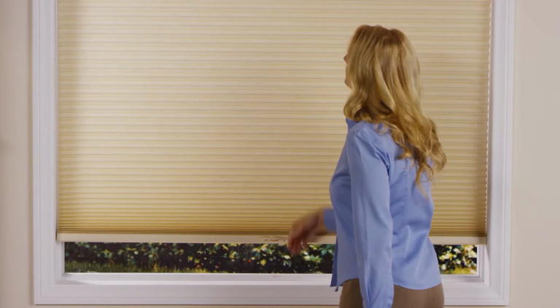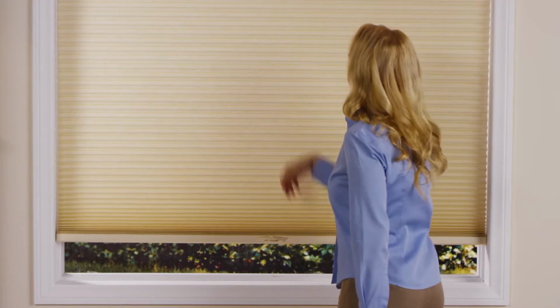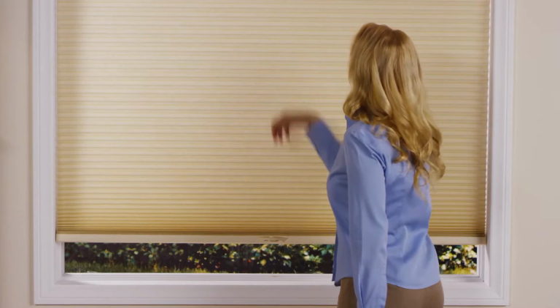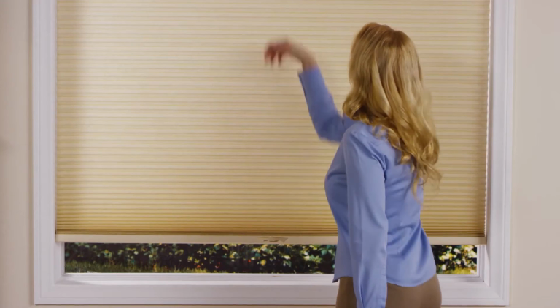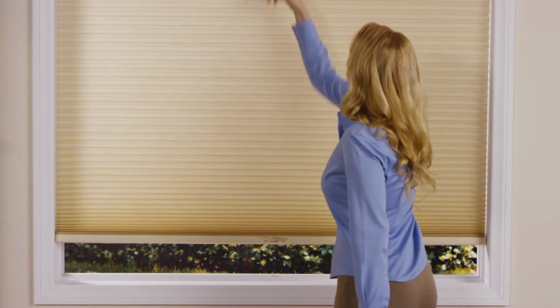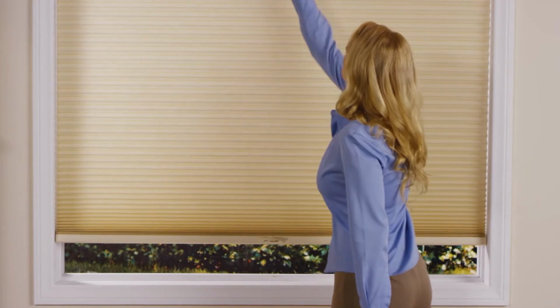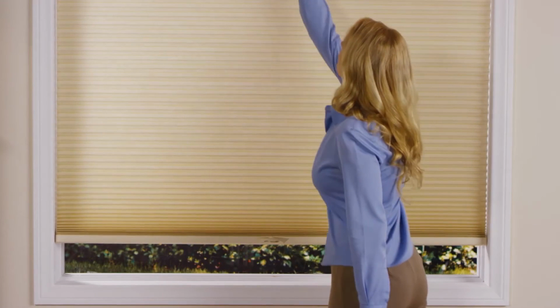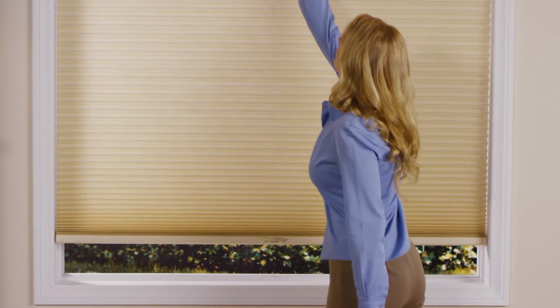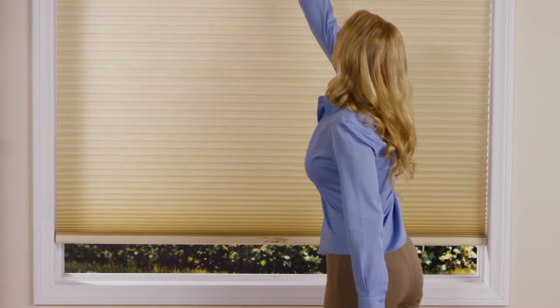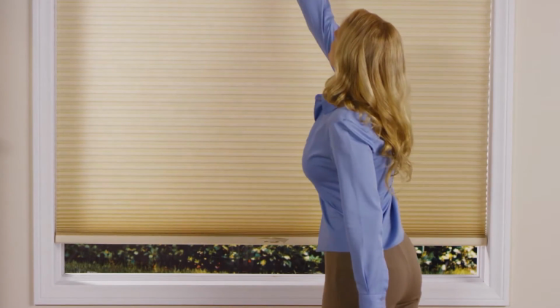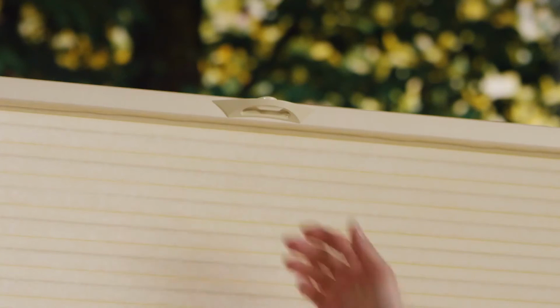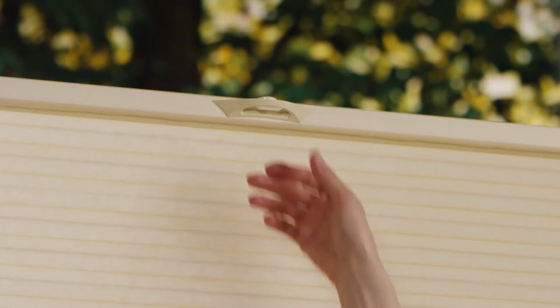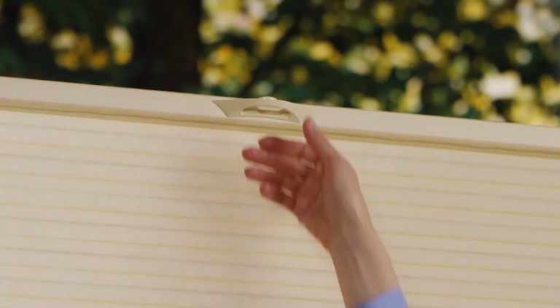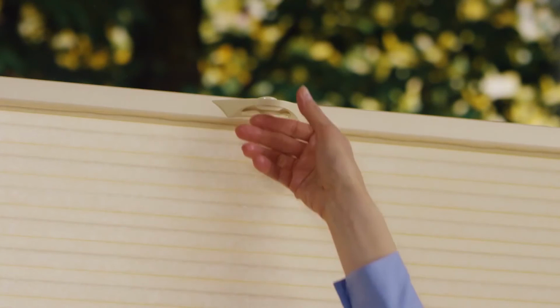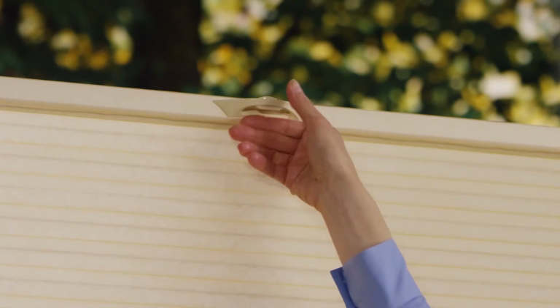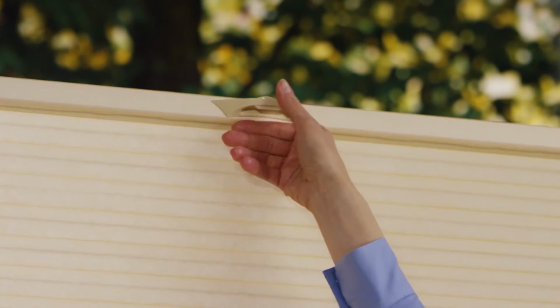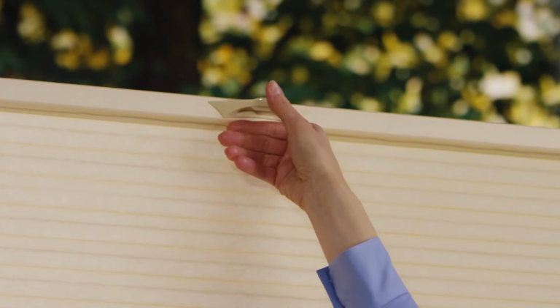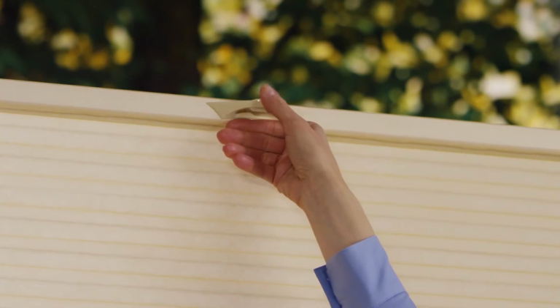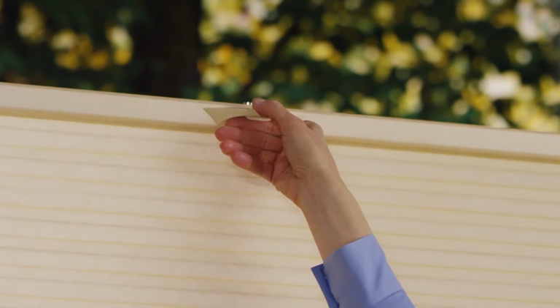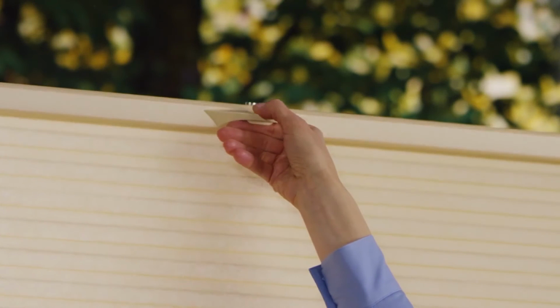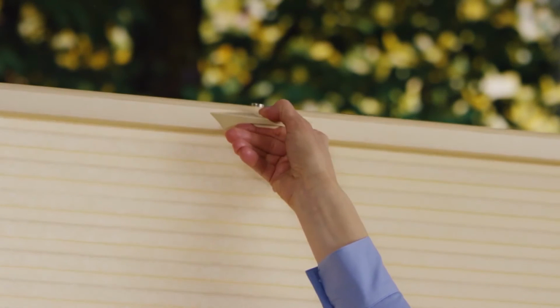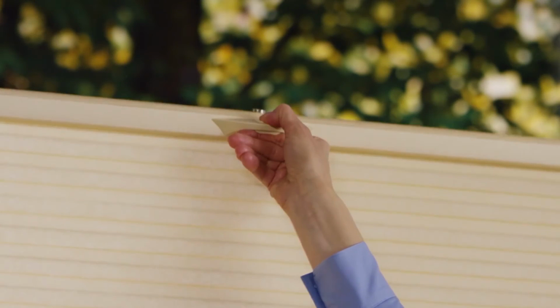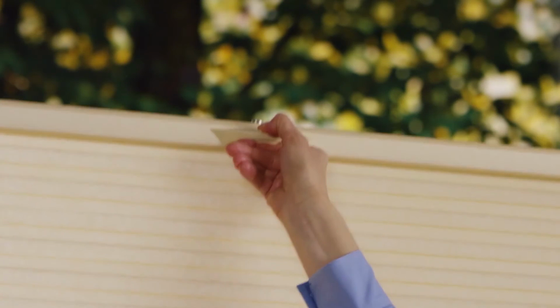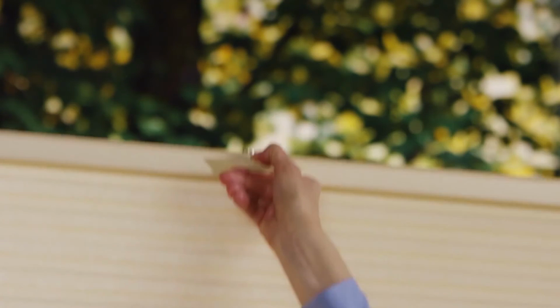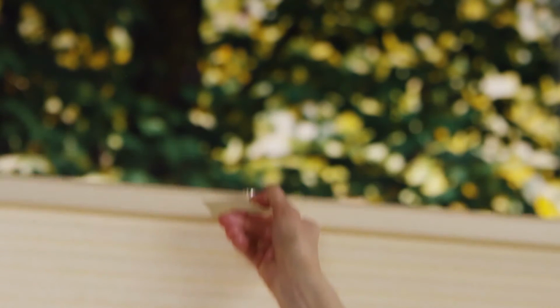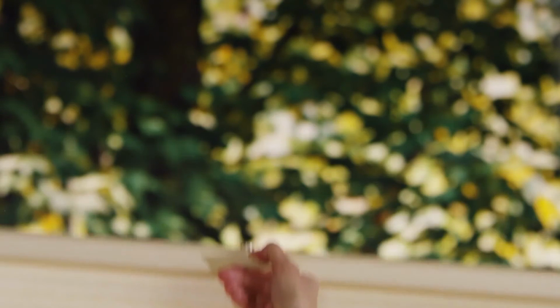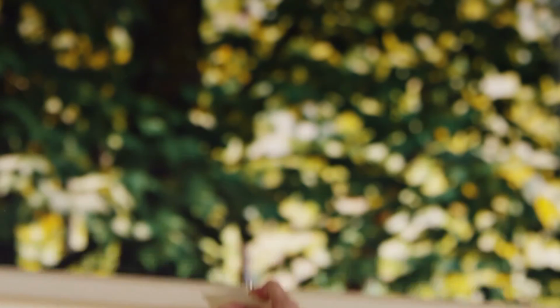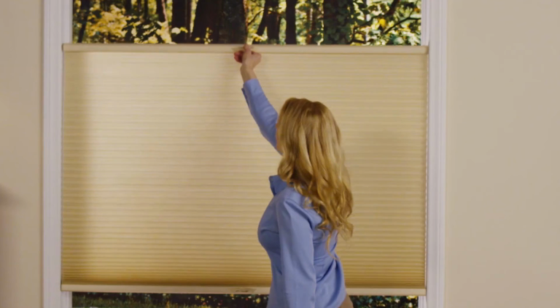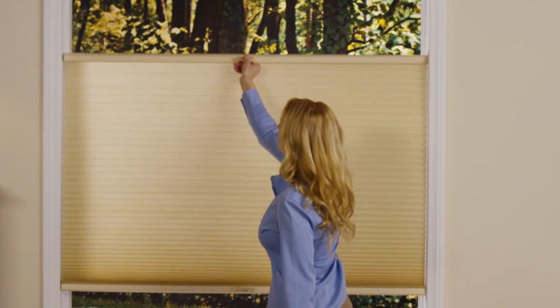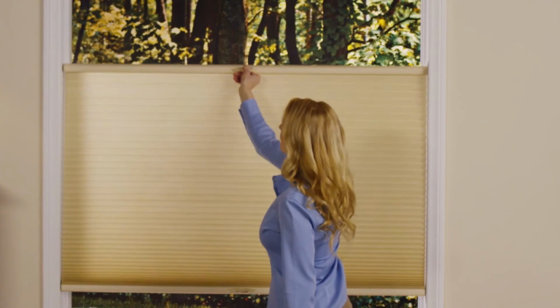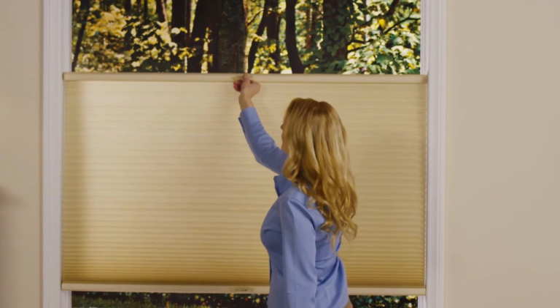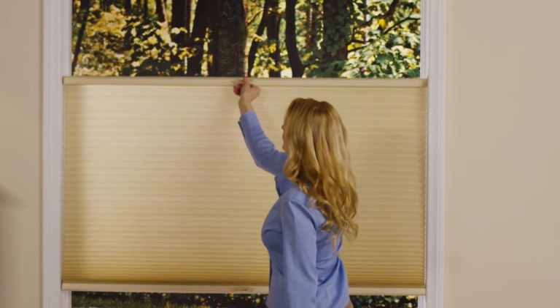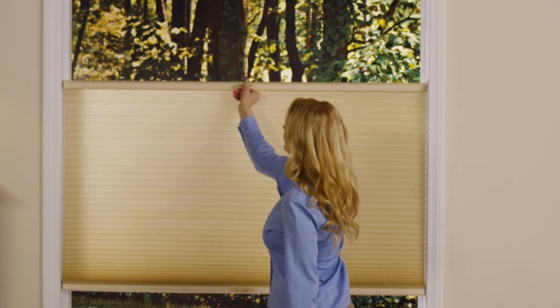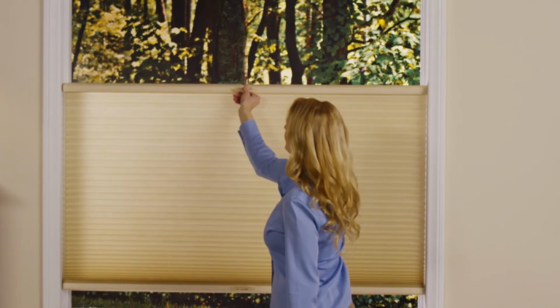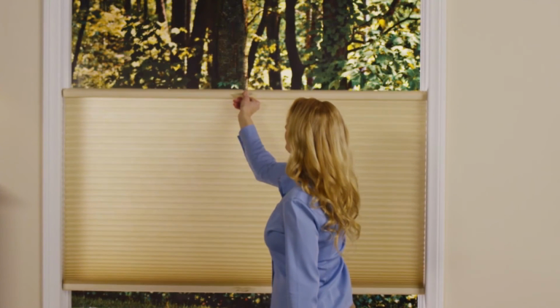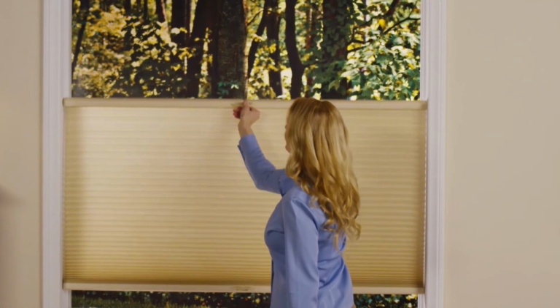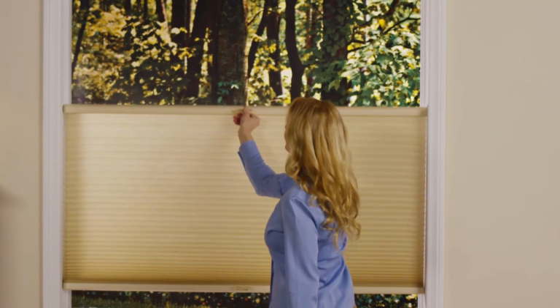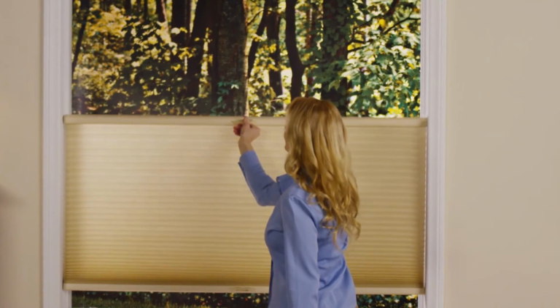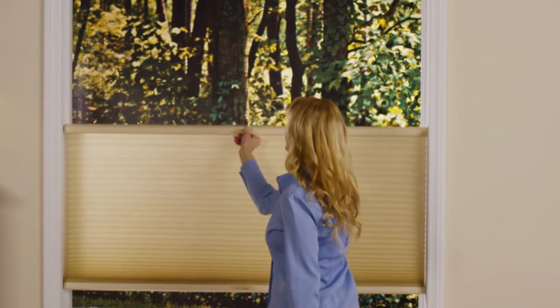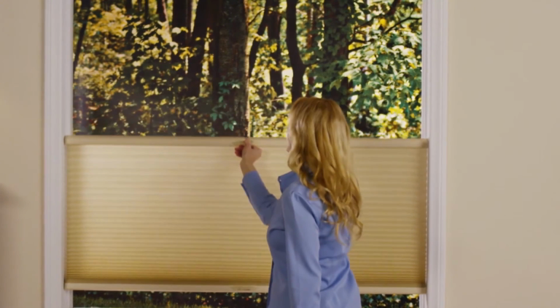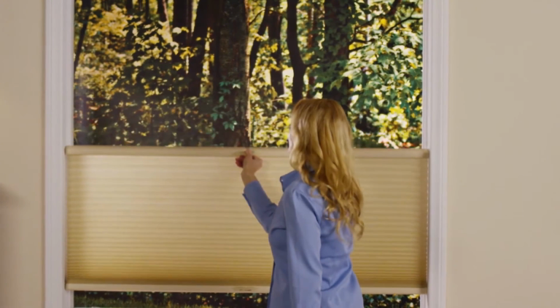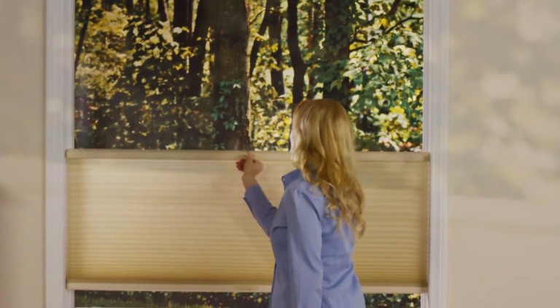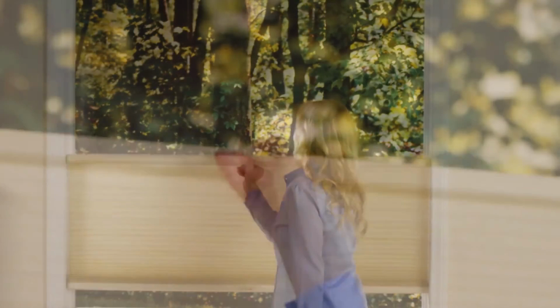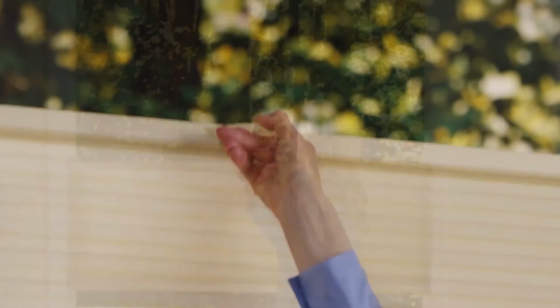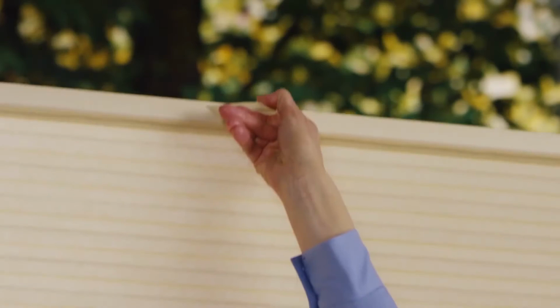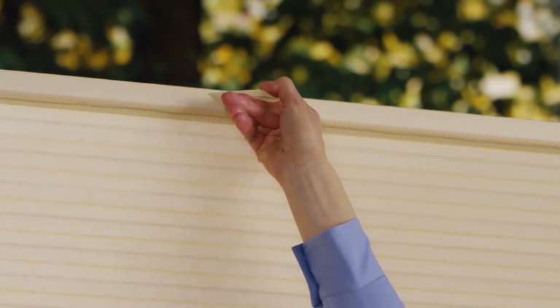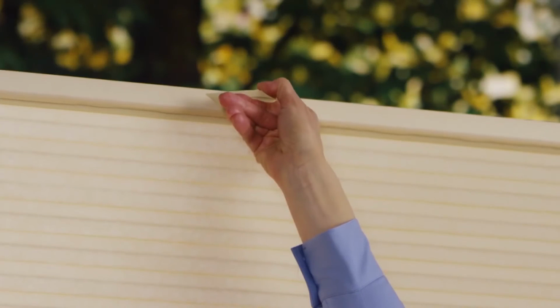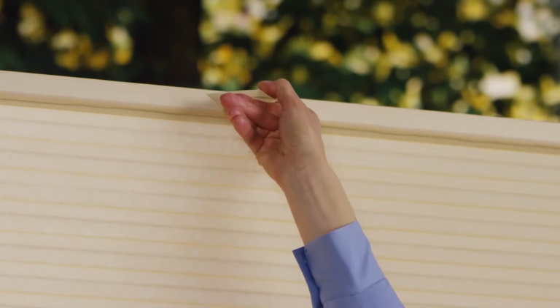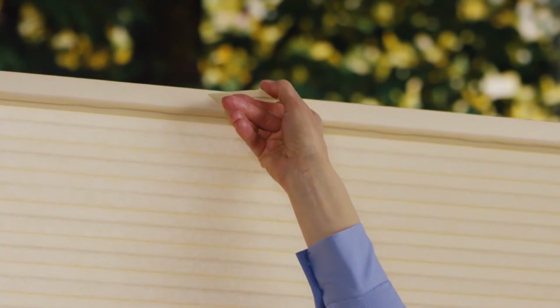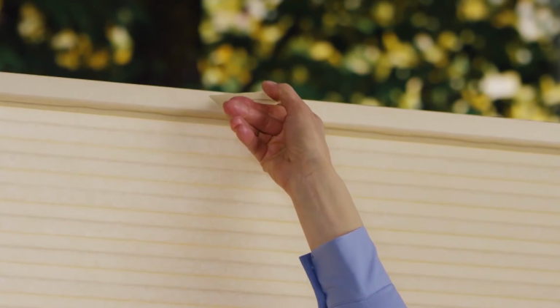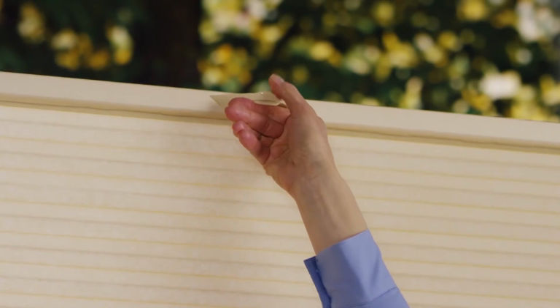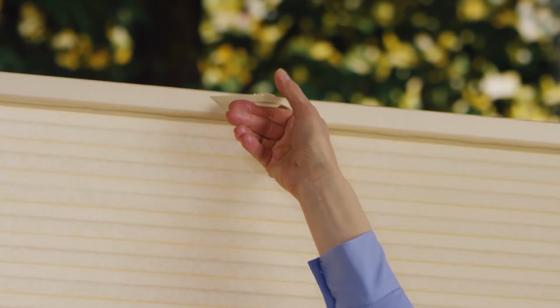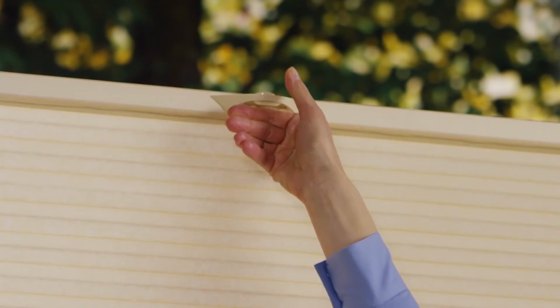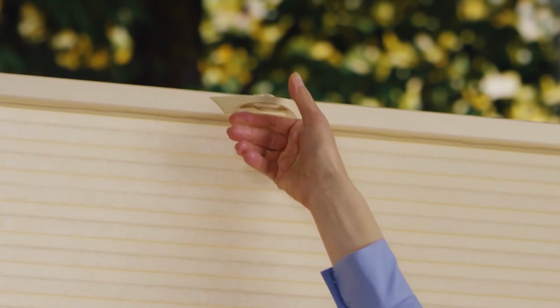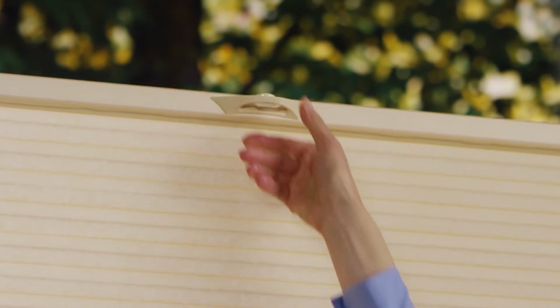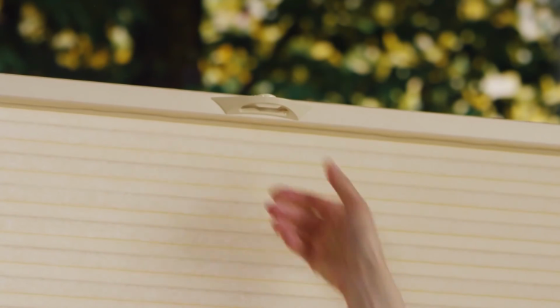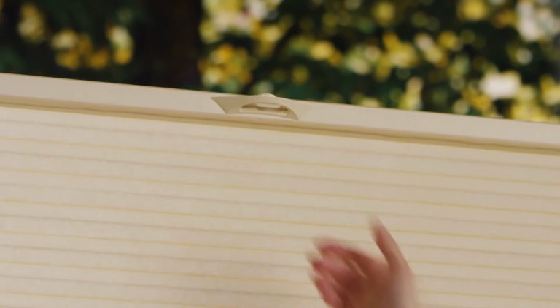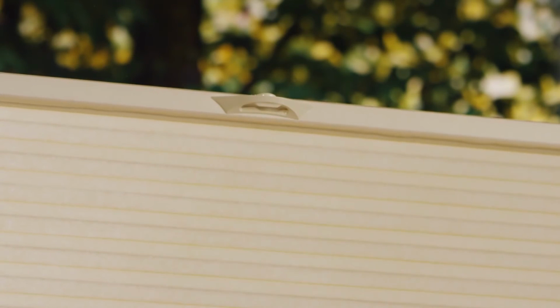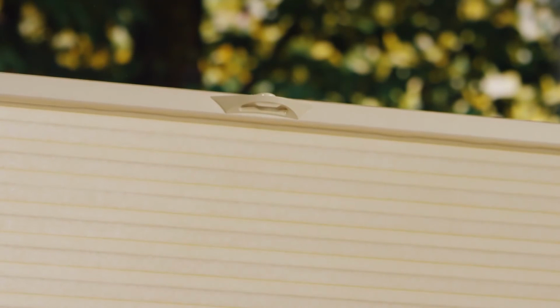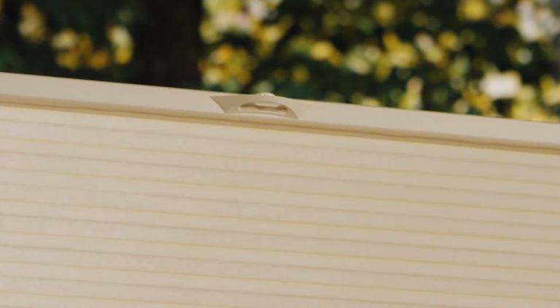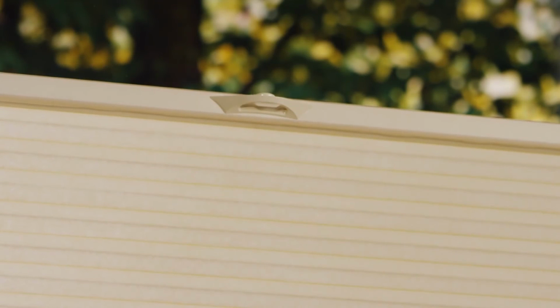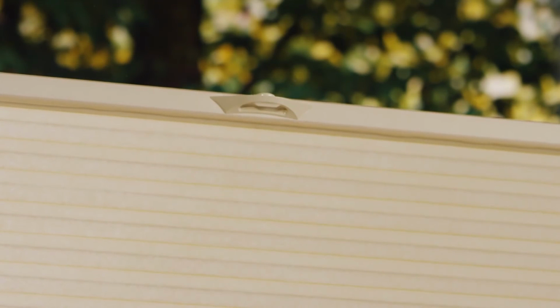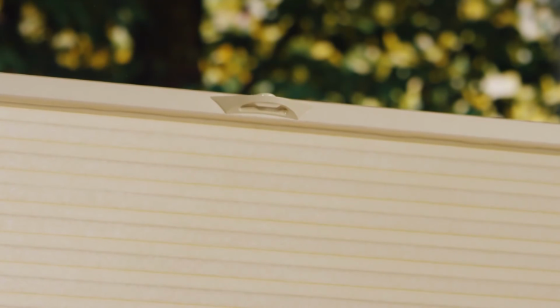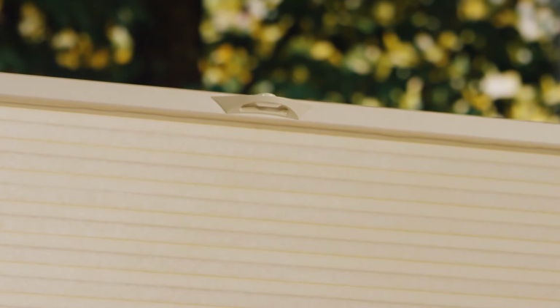To lower the shade from the top, disengage the lock on the shade's moving rail, position where you like, and release the lock.